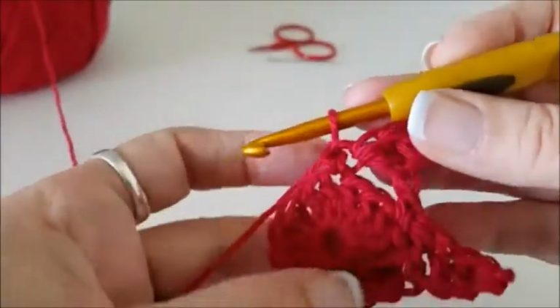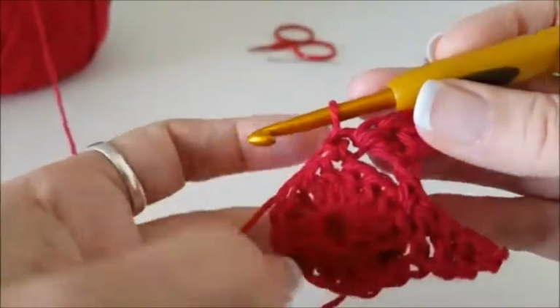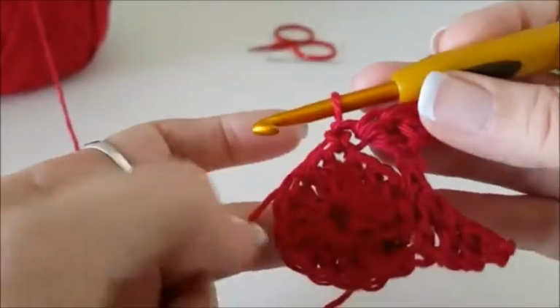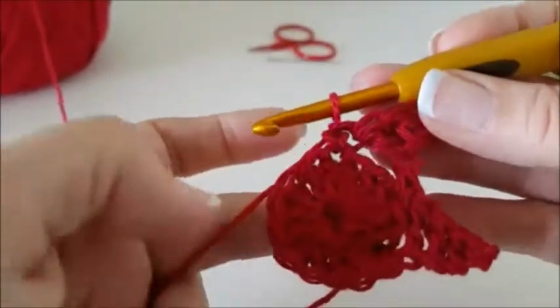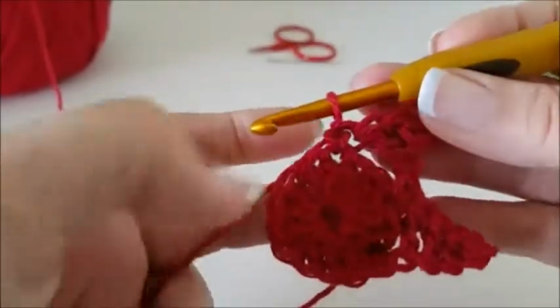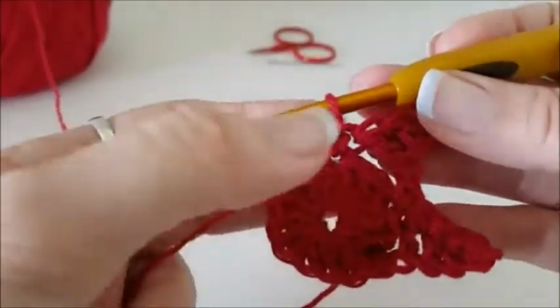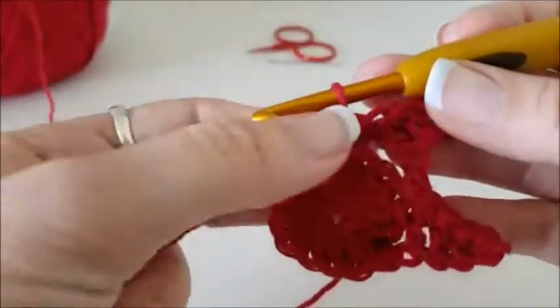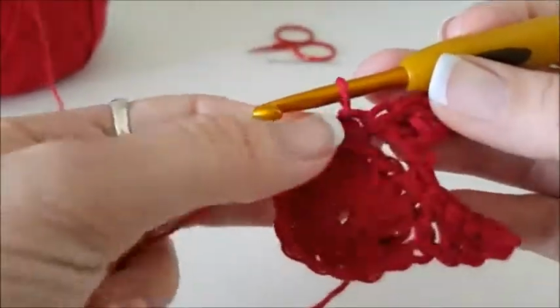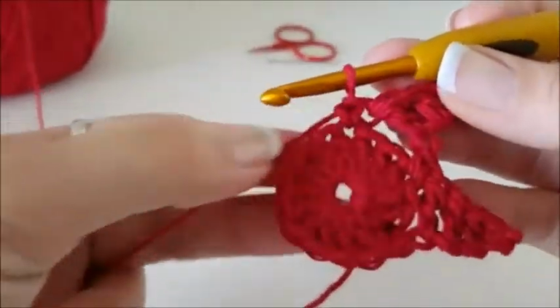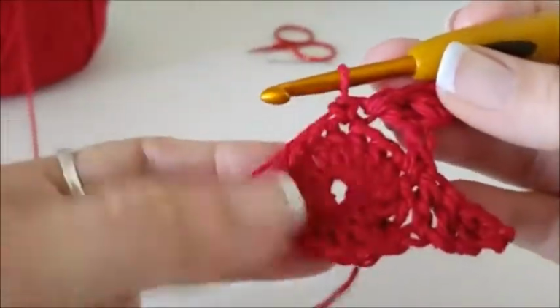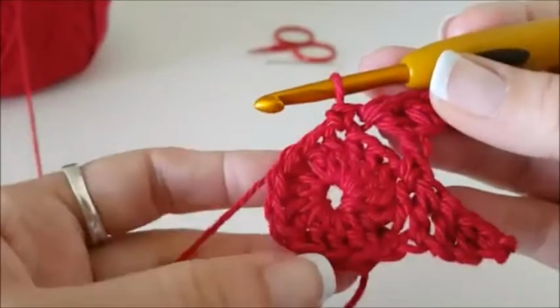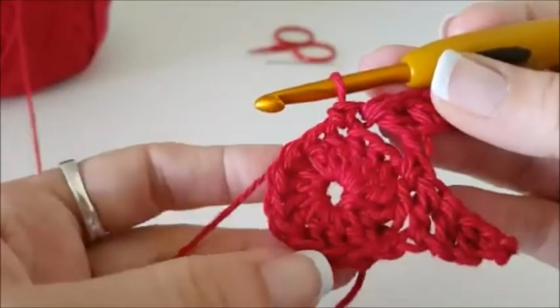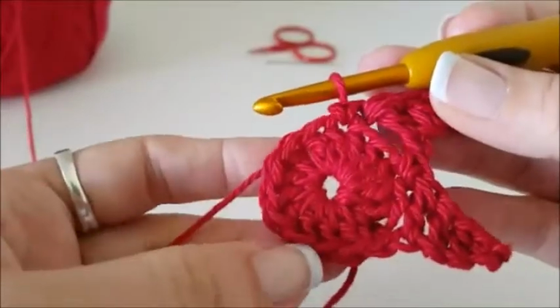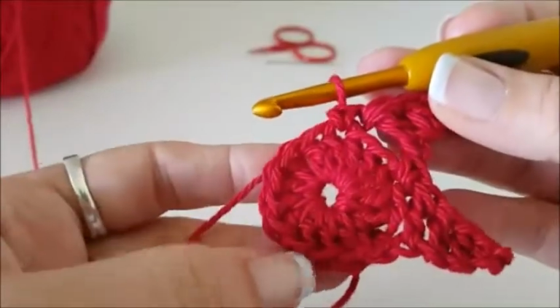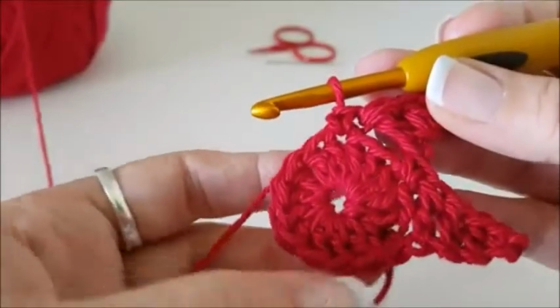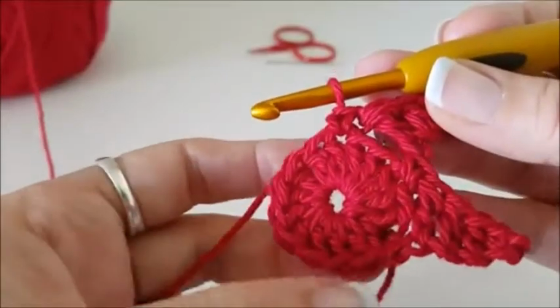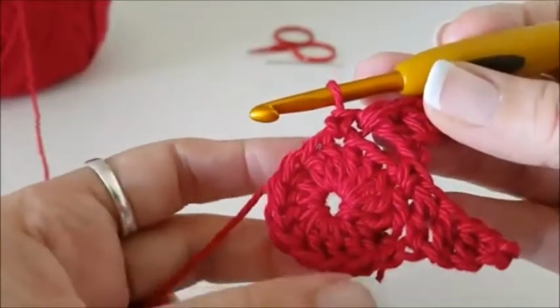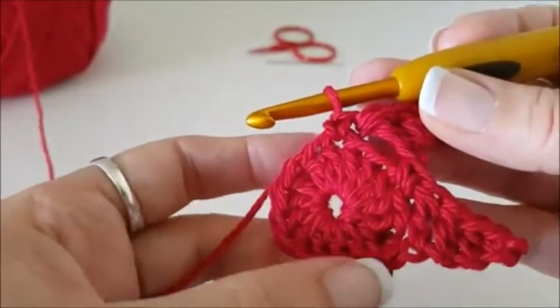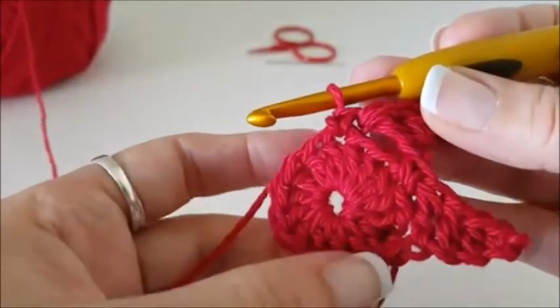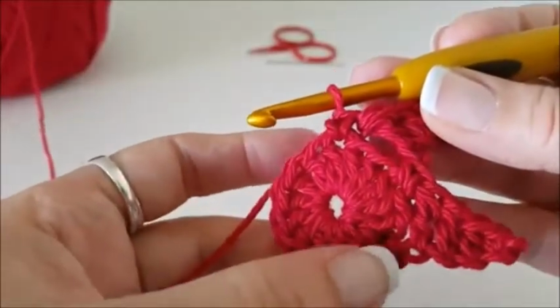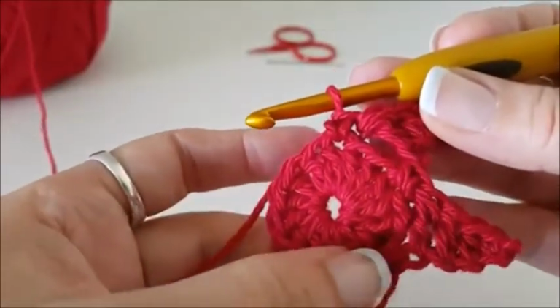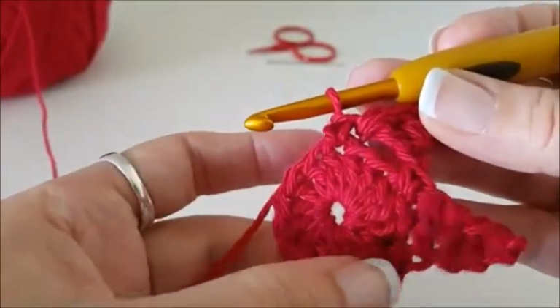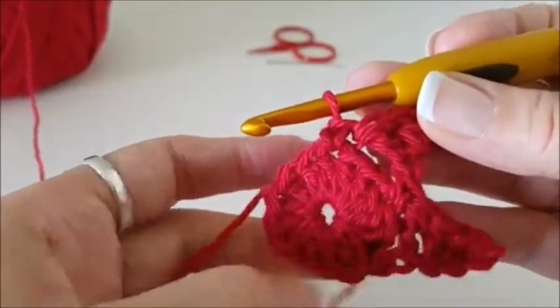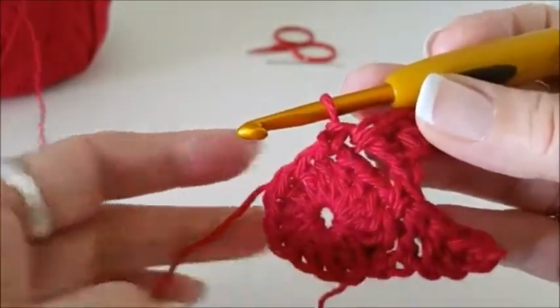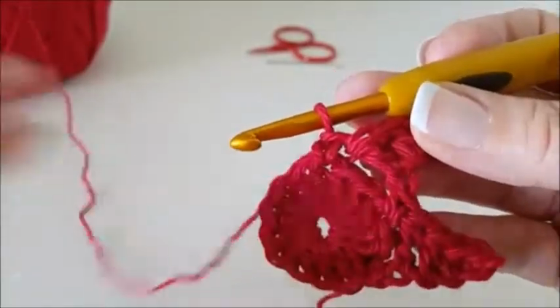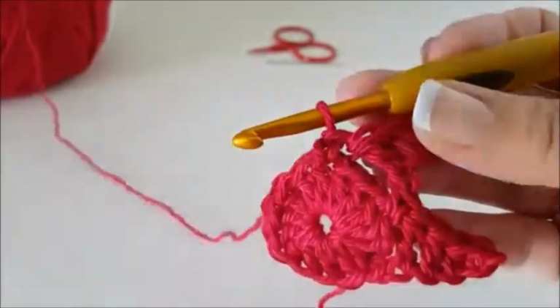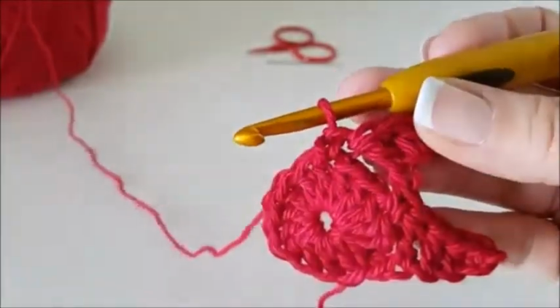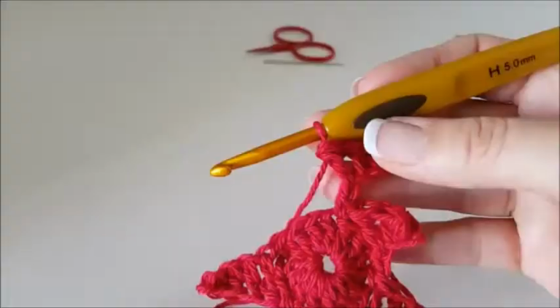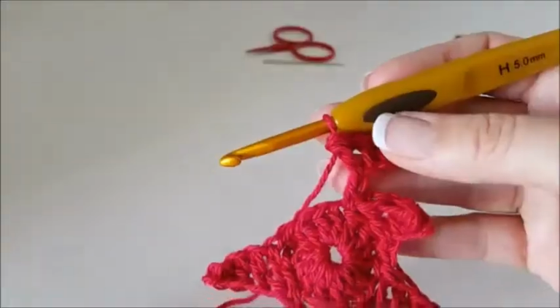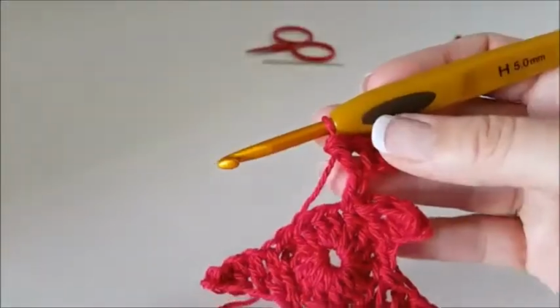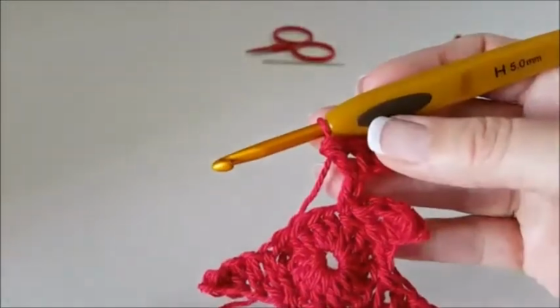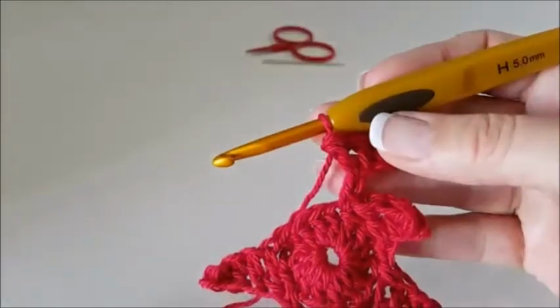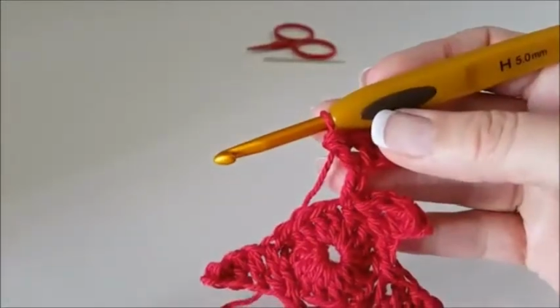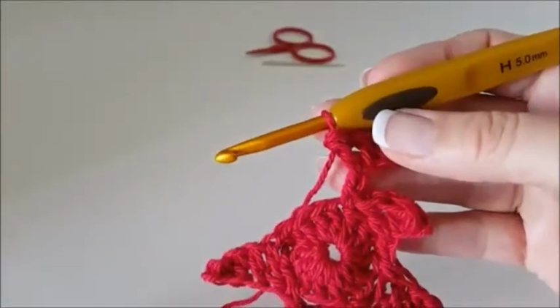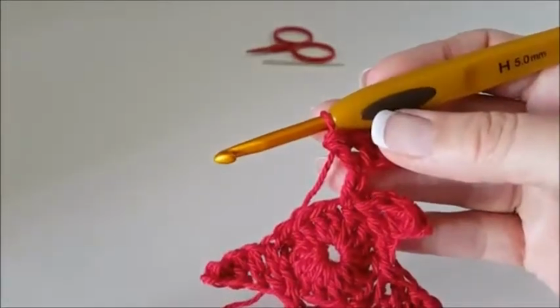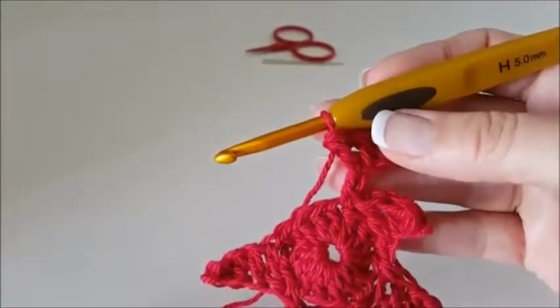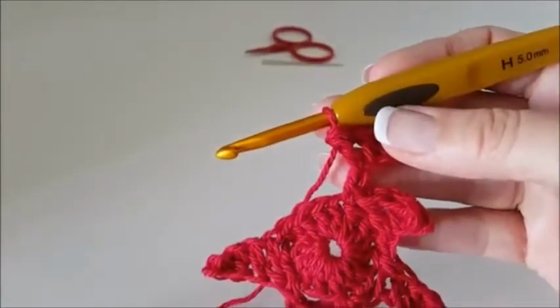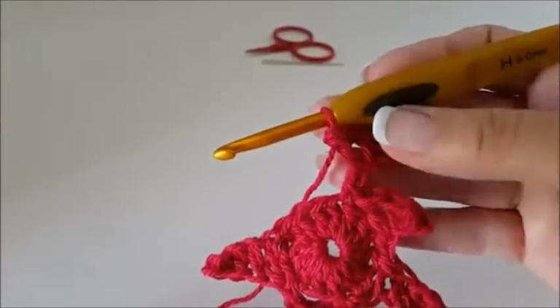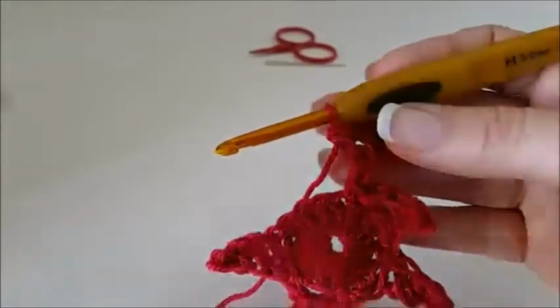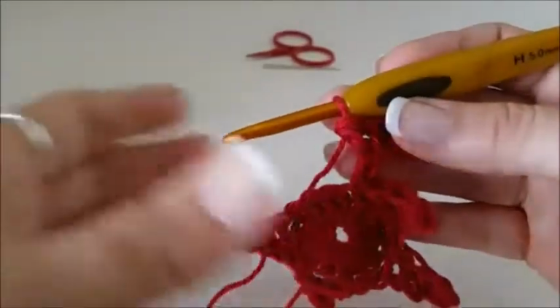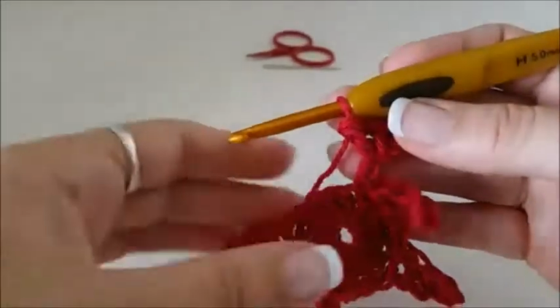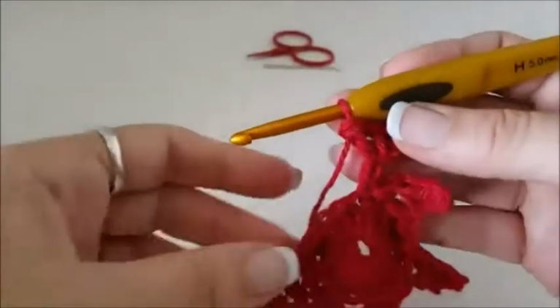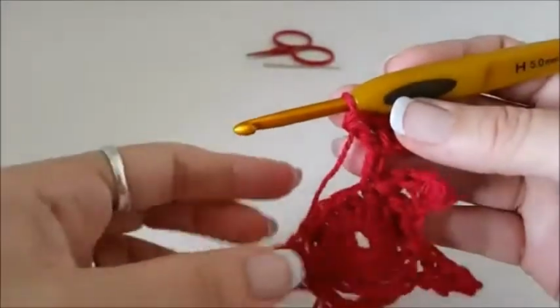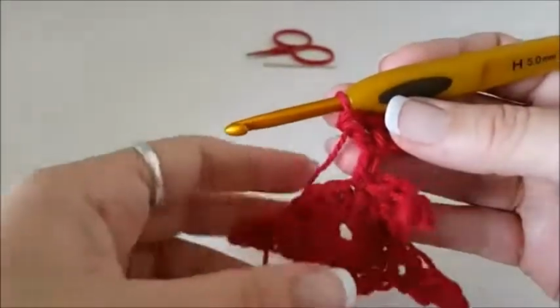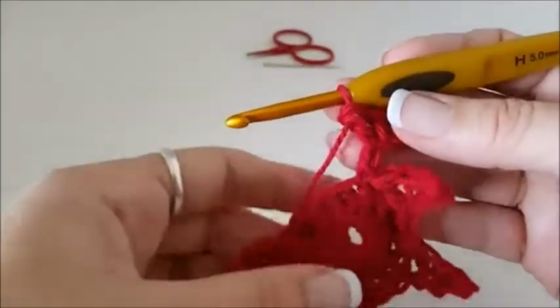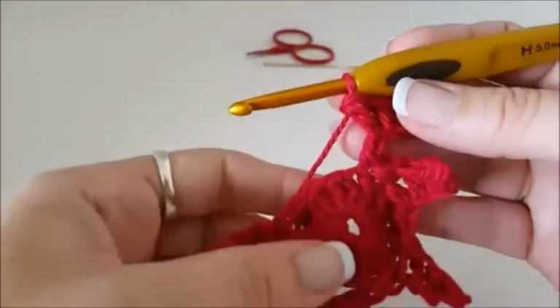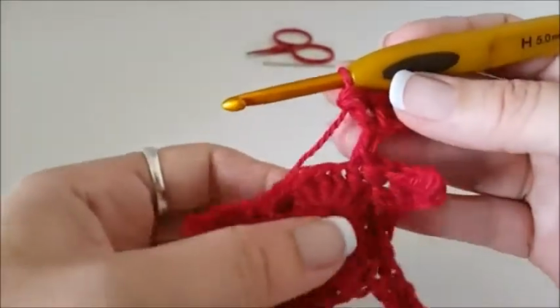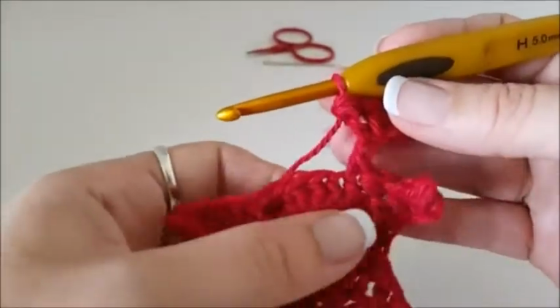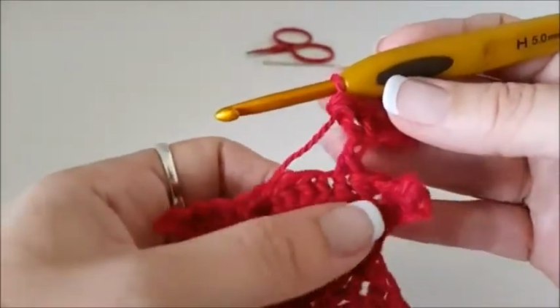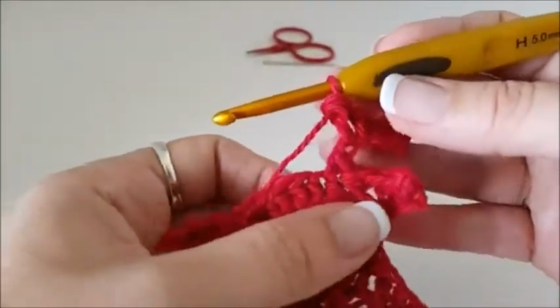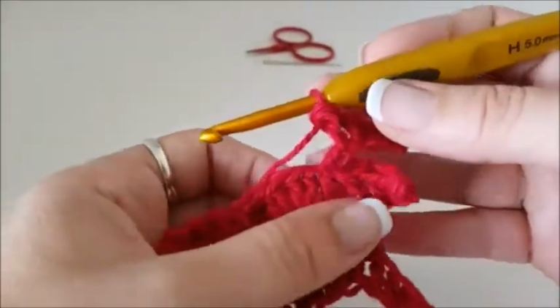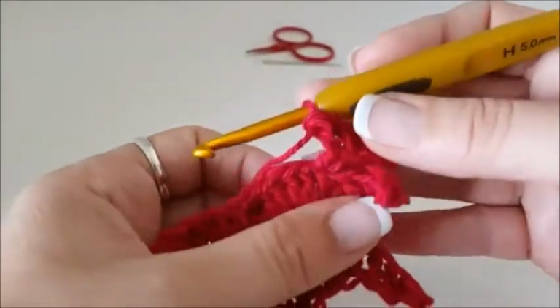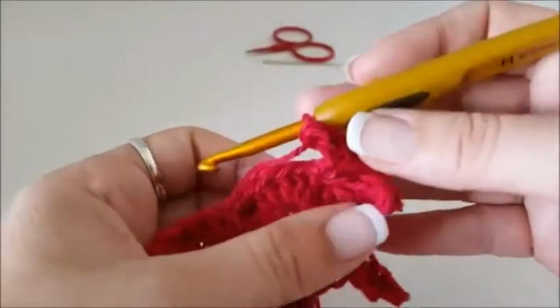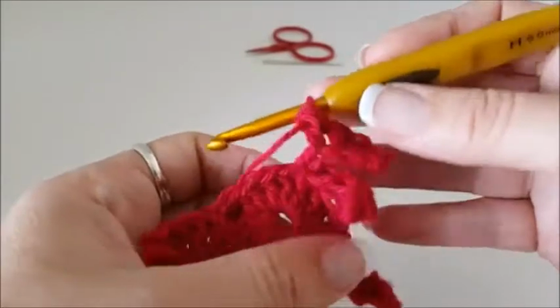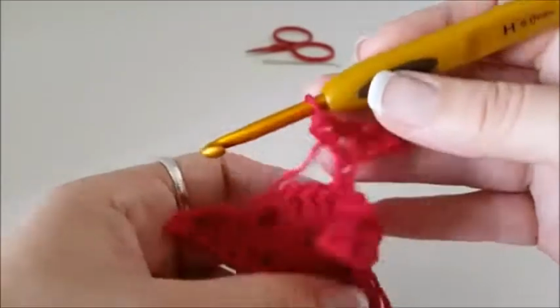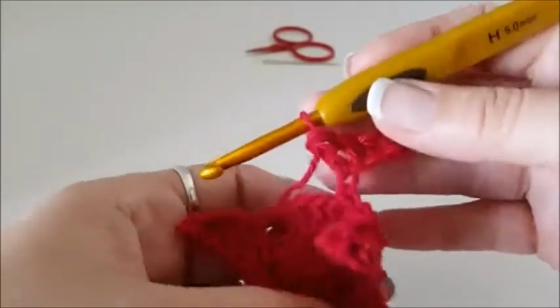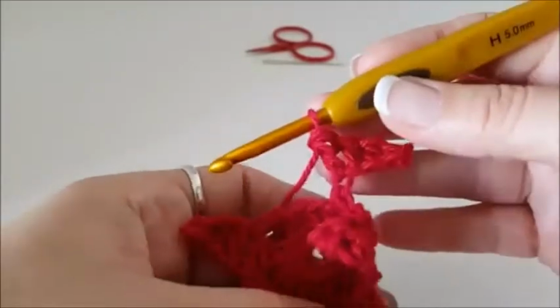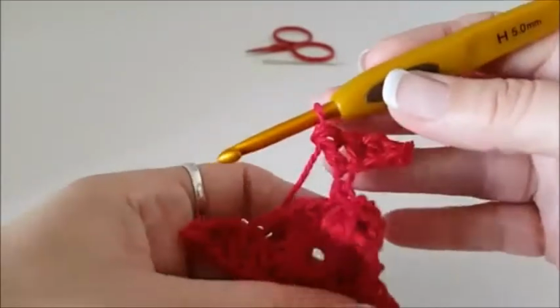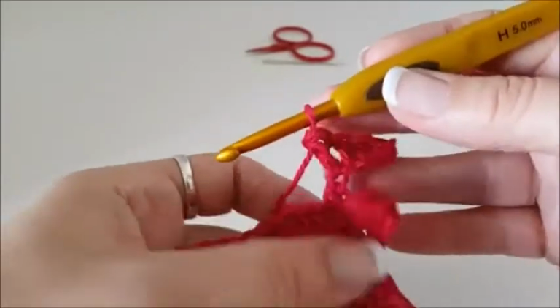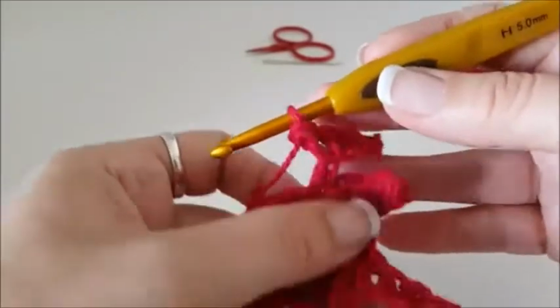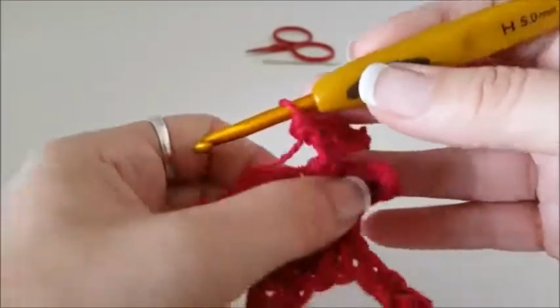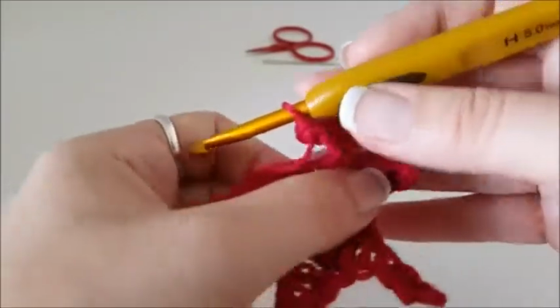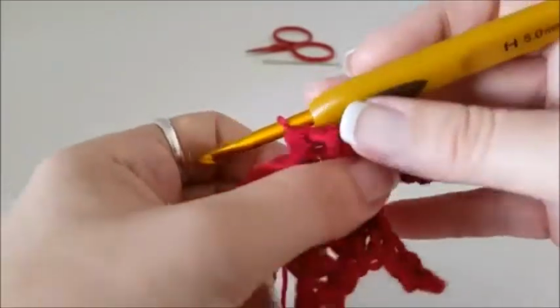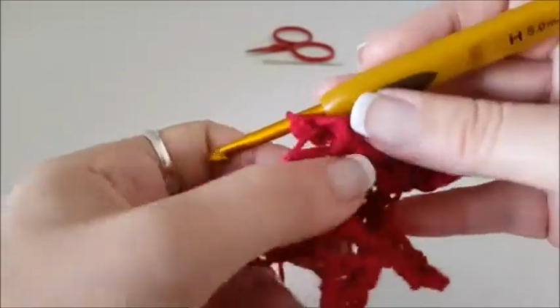And we've got three more rows to make — I'll meet you when it's time to come back and finish. Okay, so that's our five rows done.